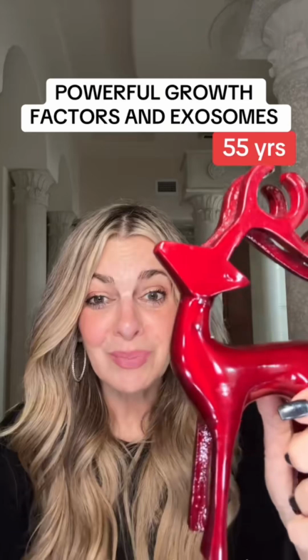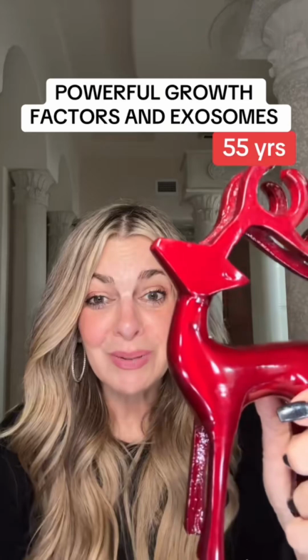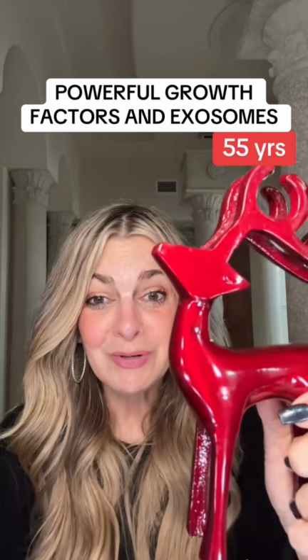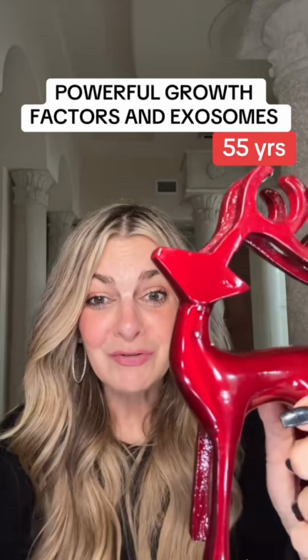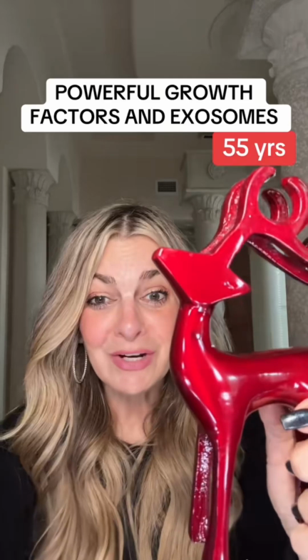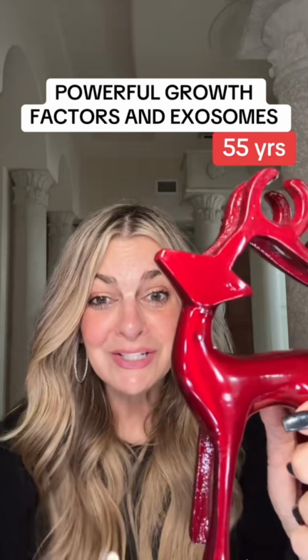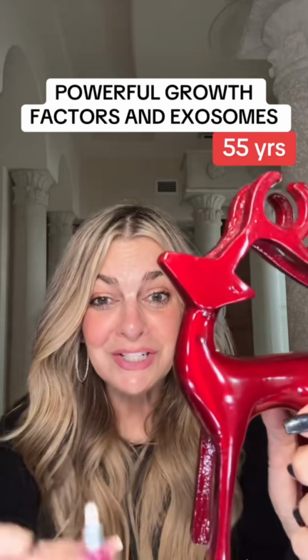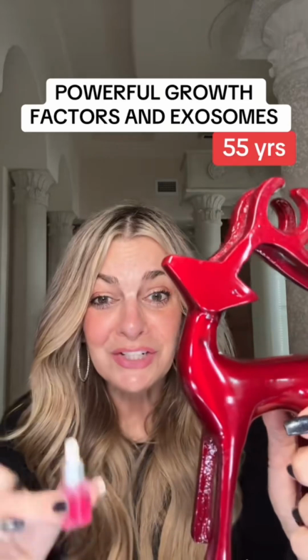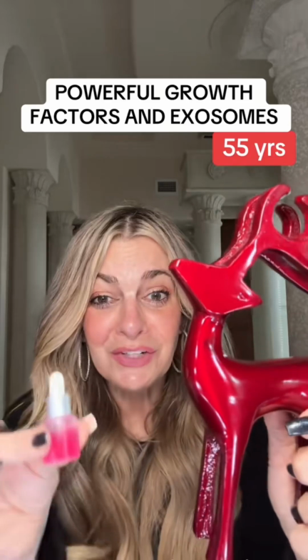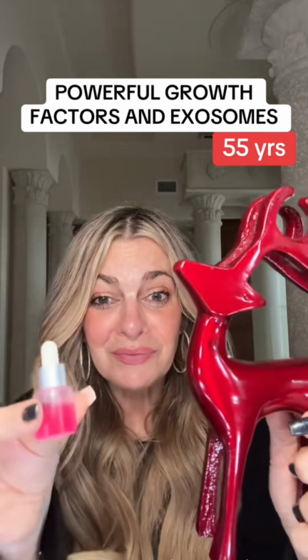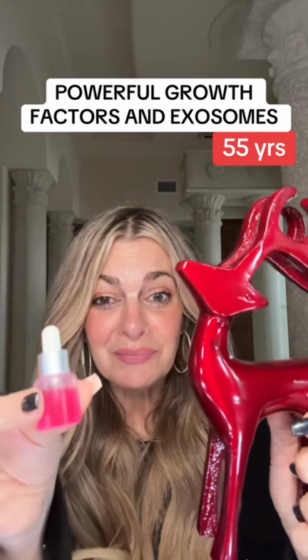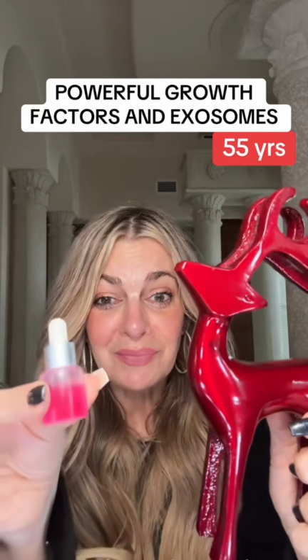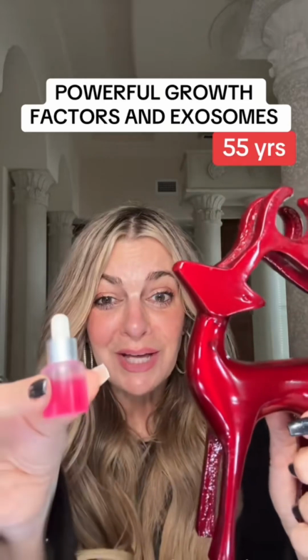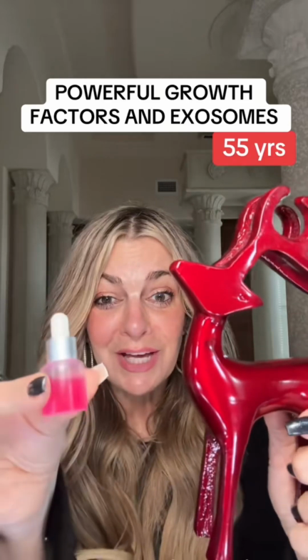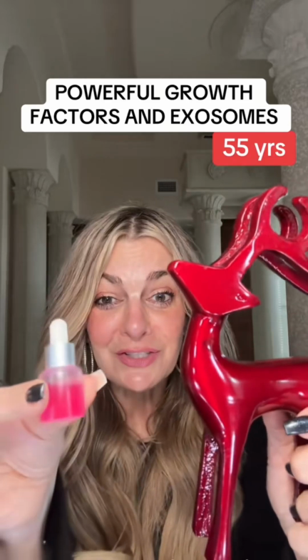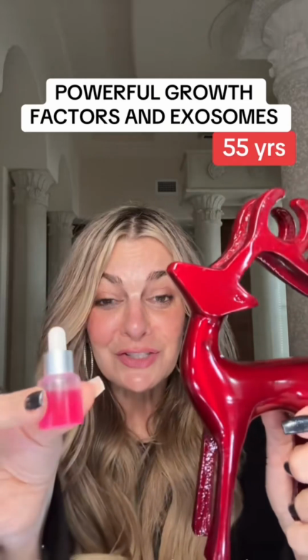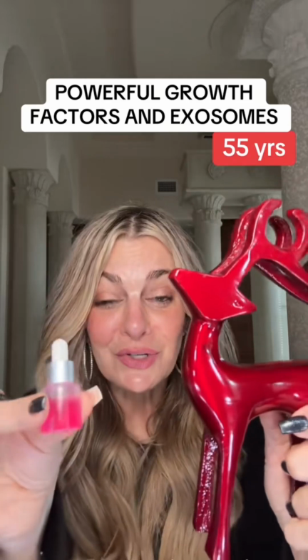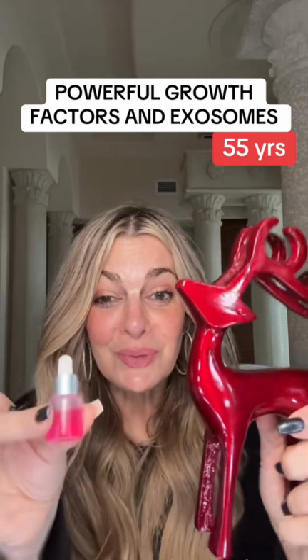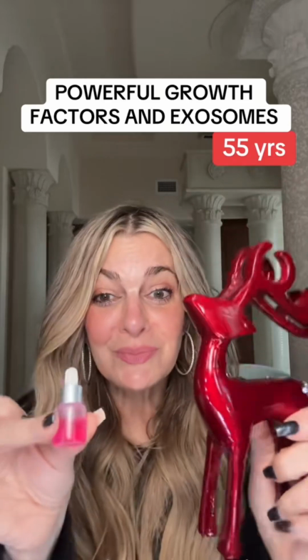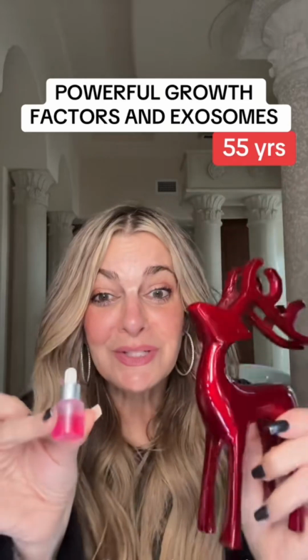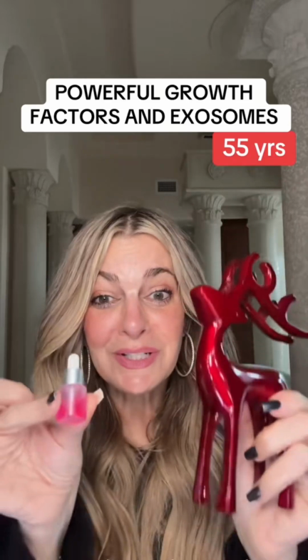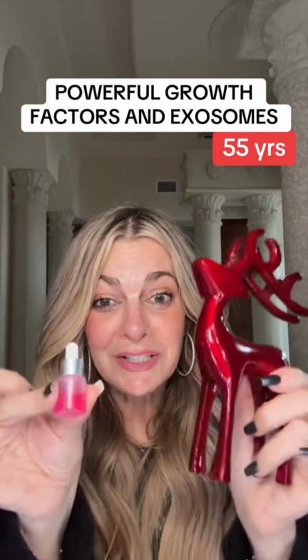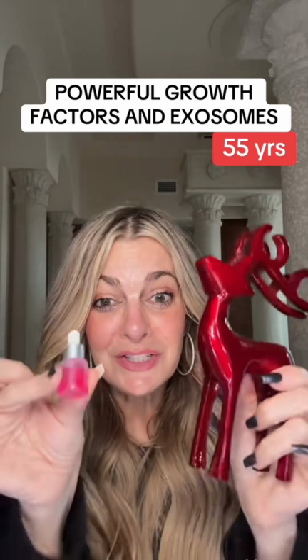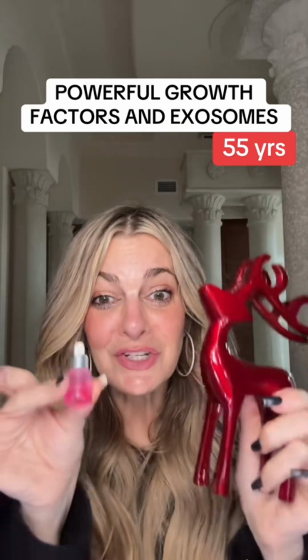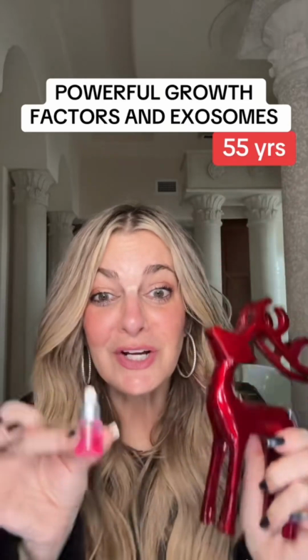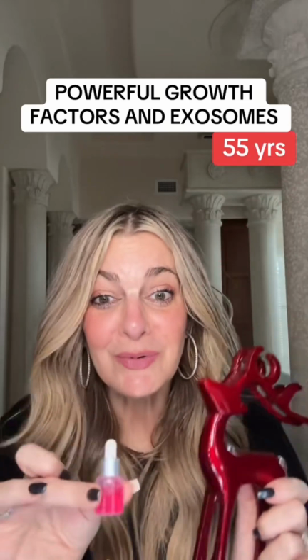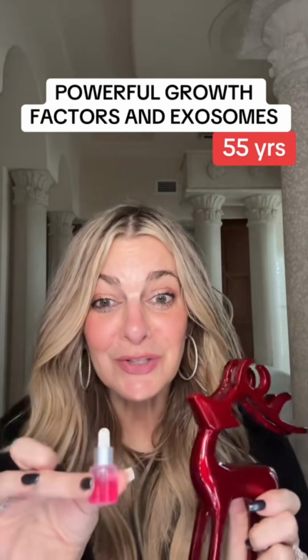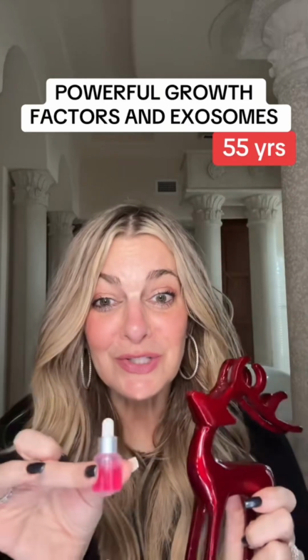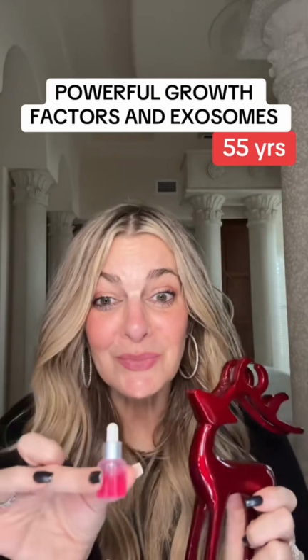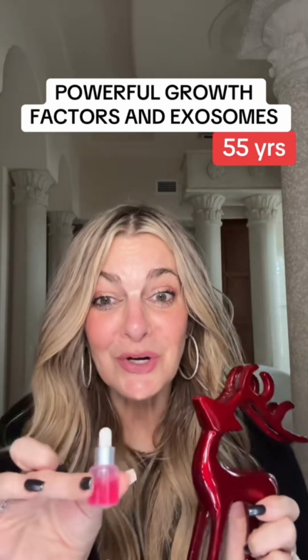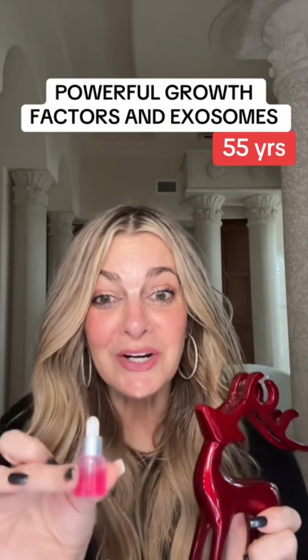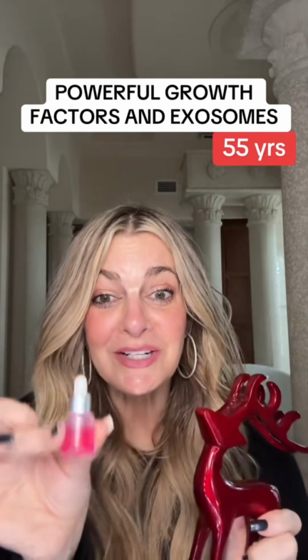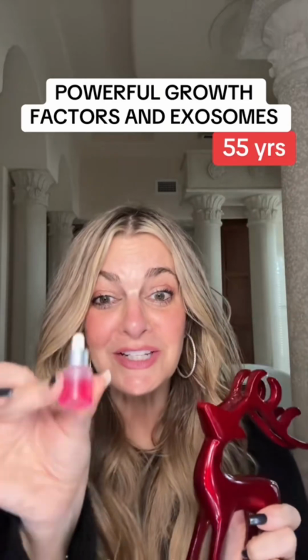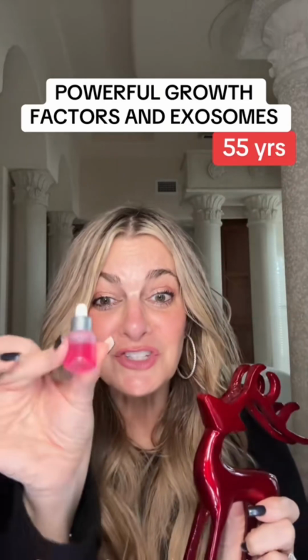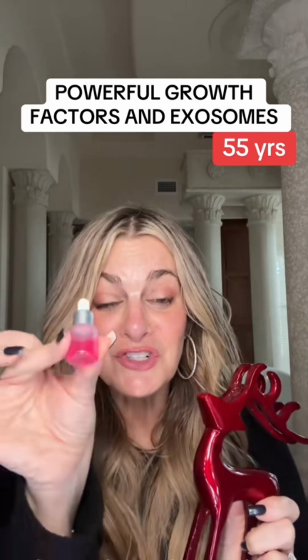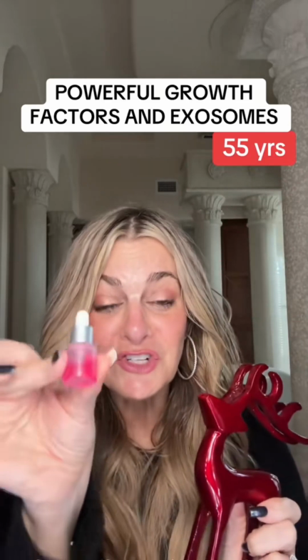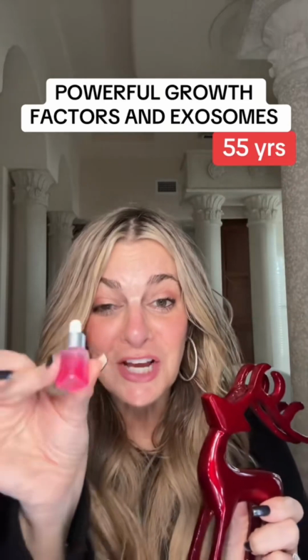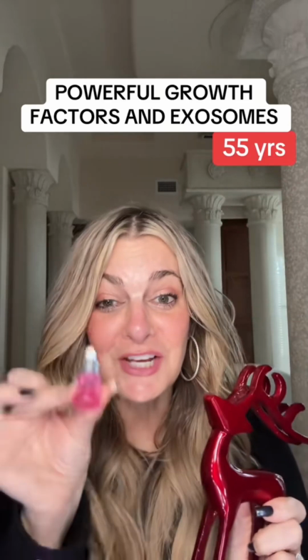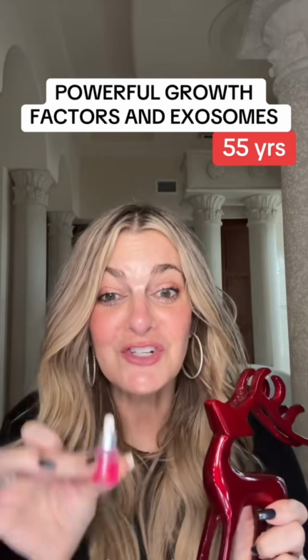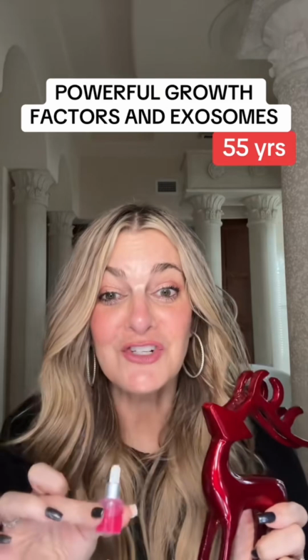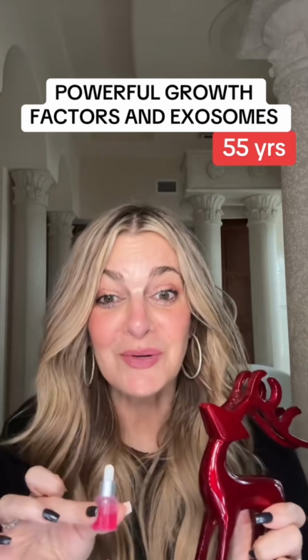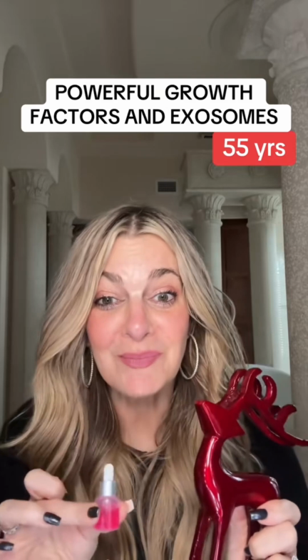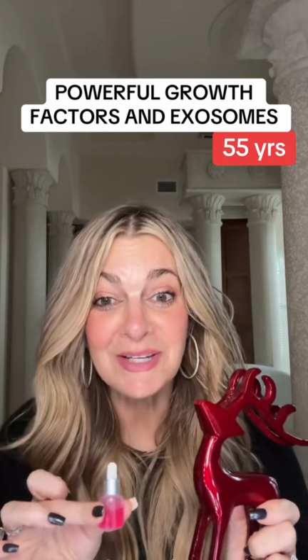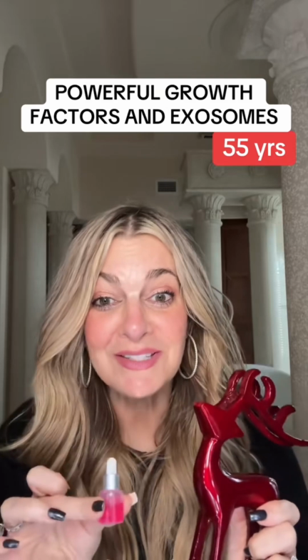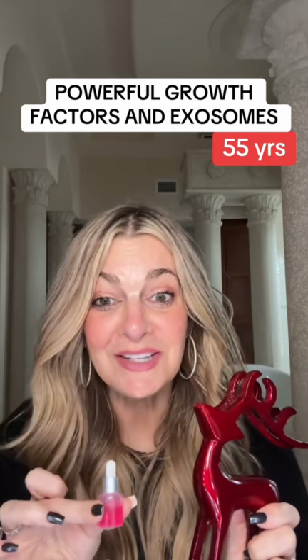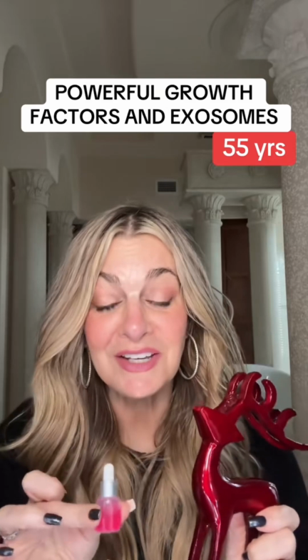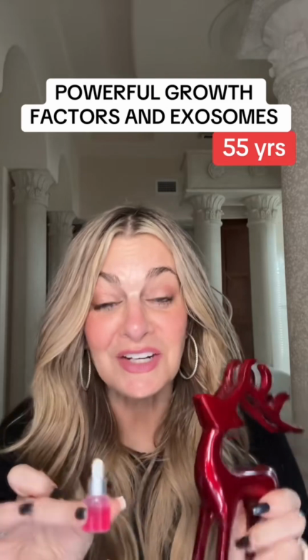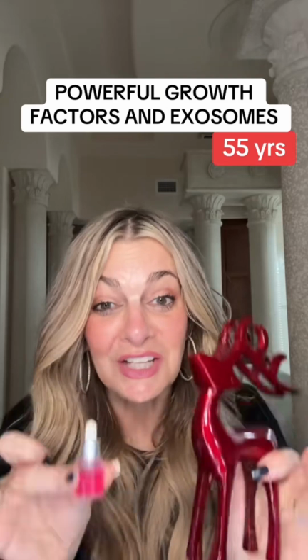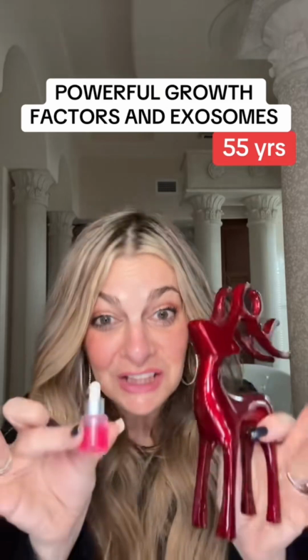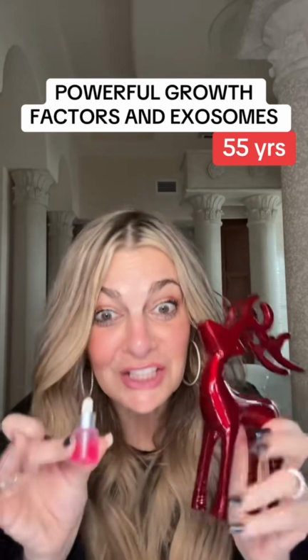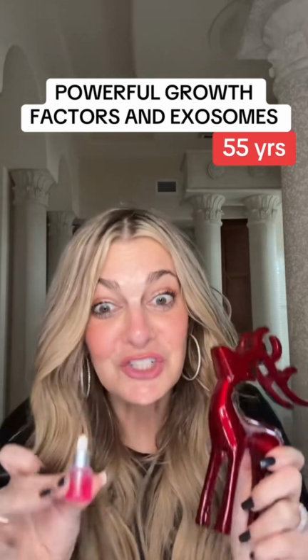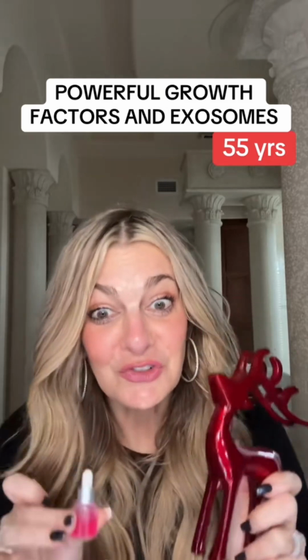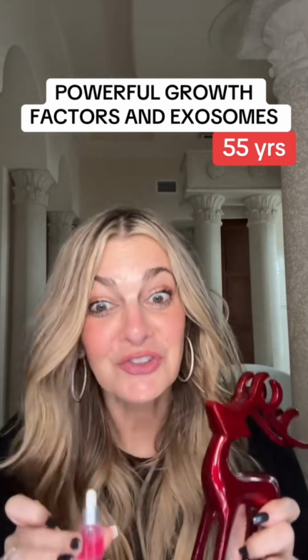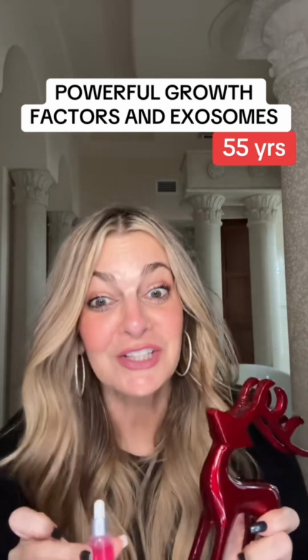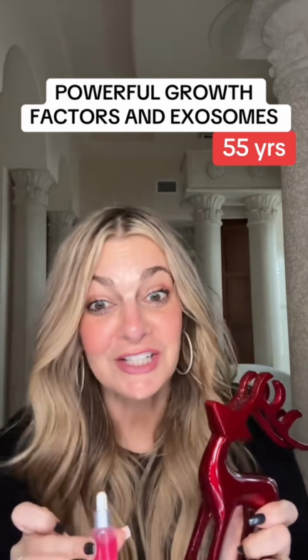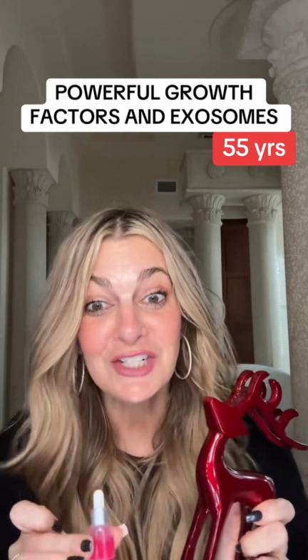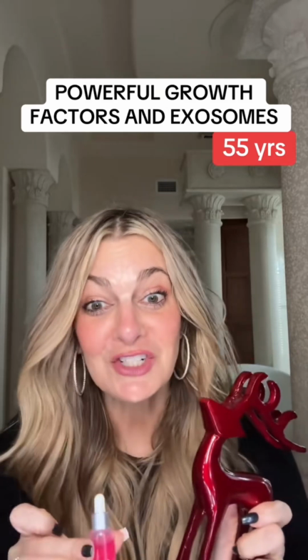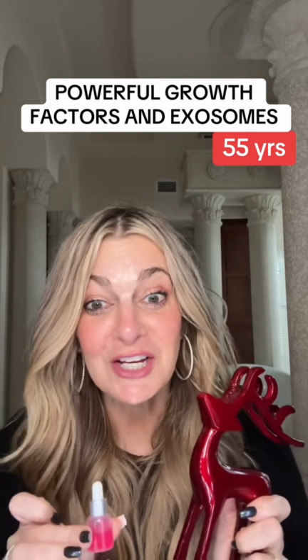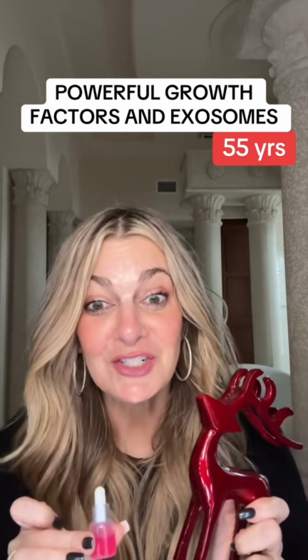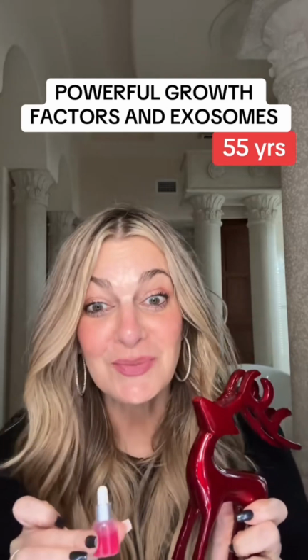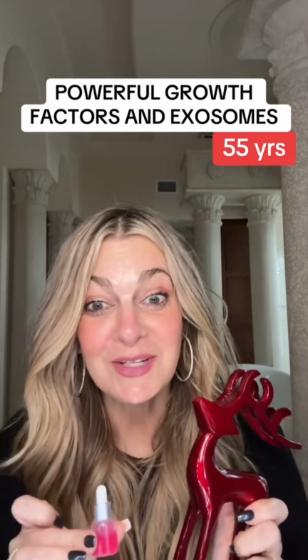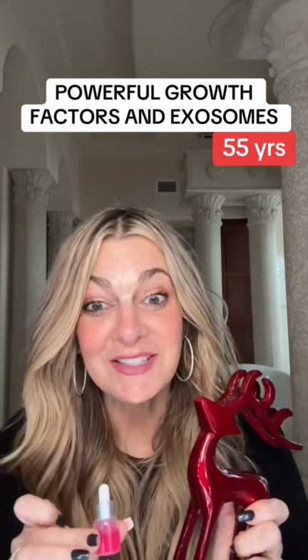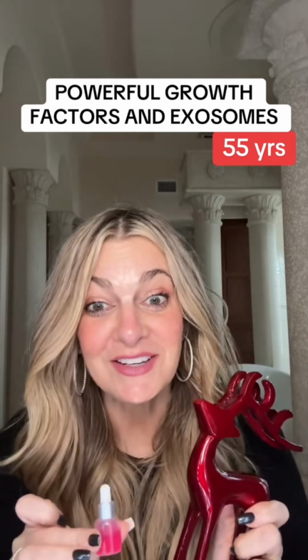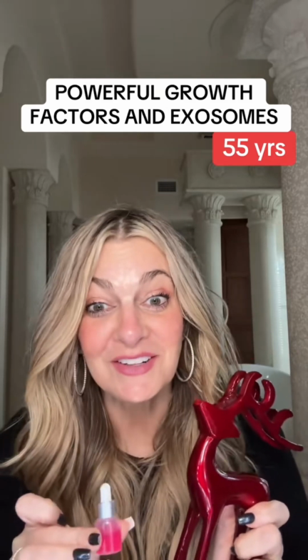Baby red deer exosomes. Let's talk about this product — it's literally changed my skin.